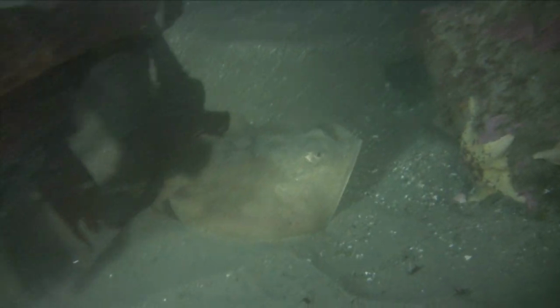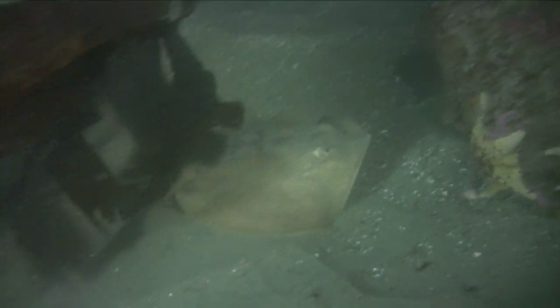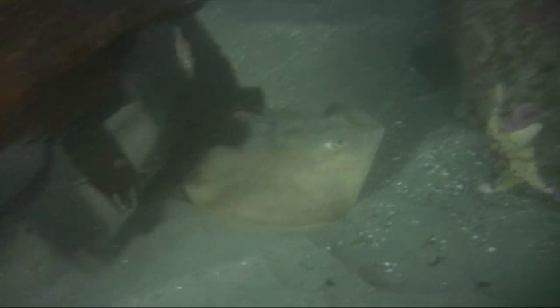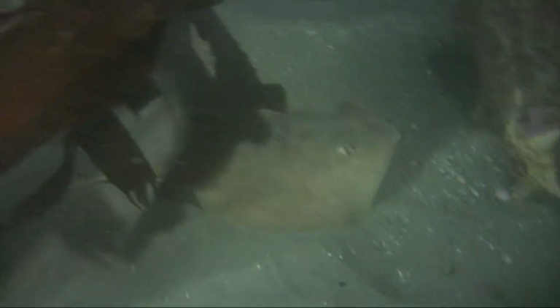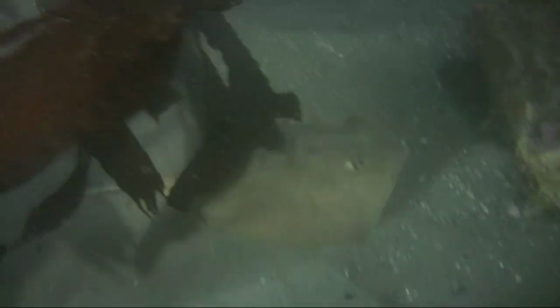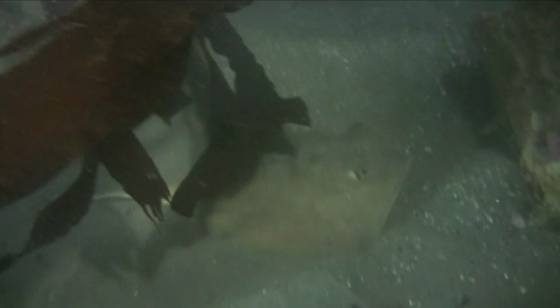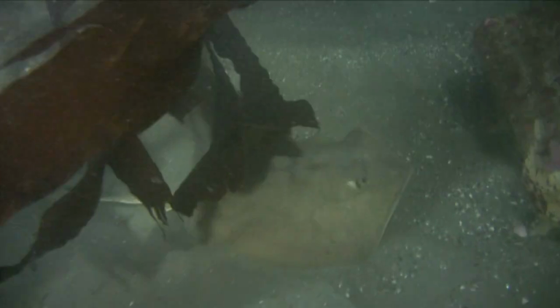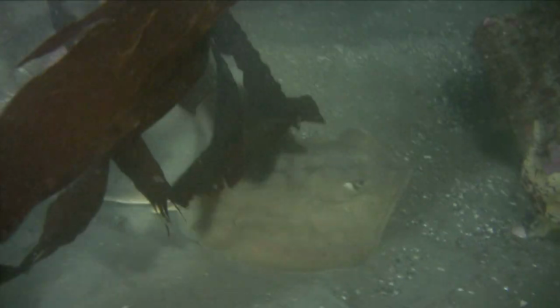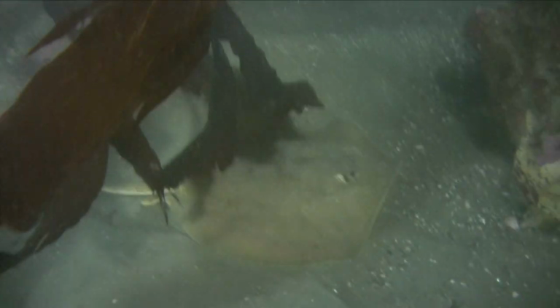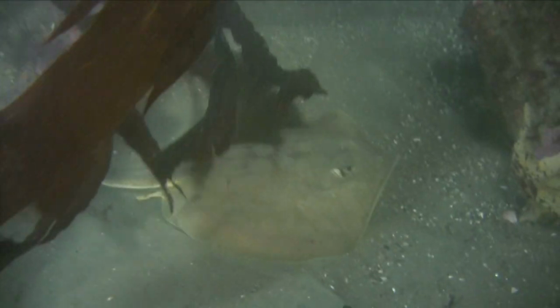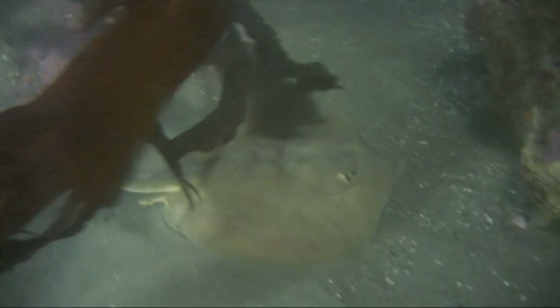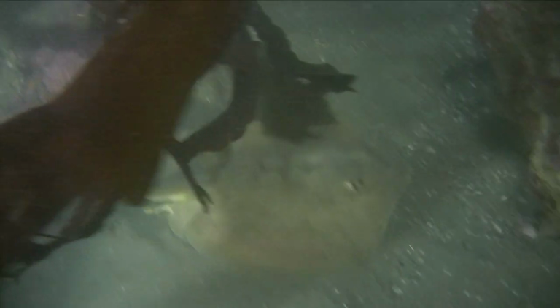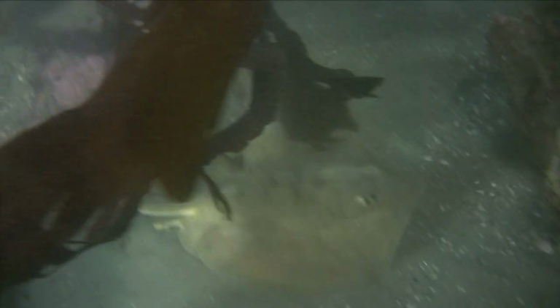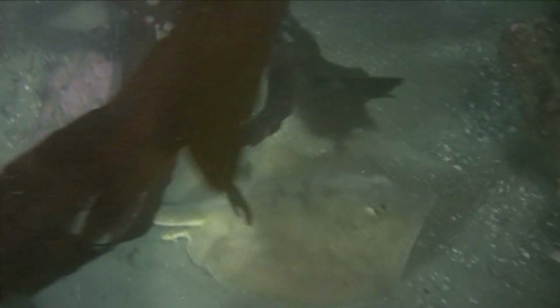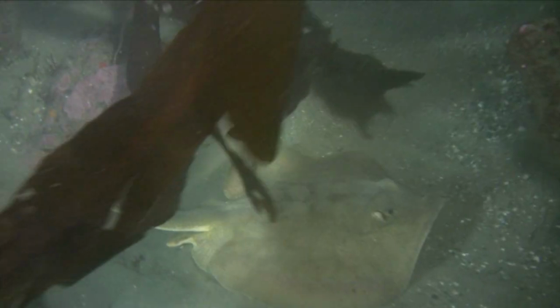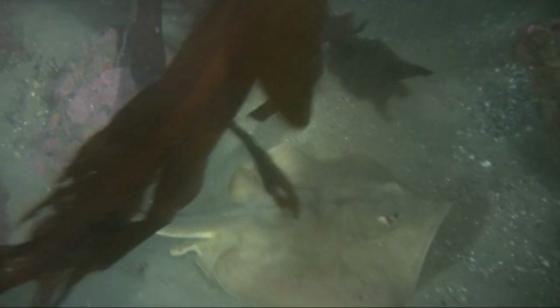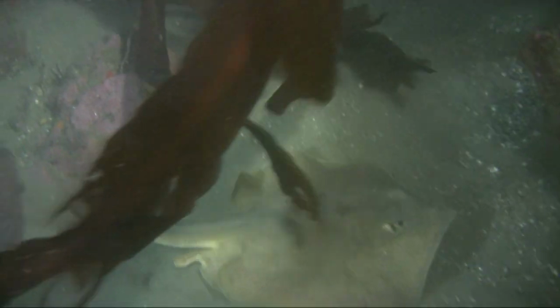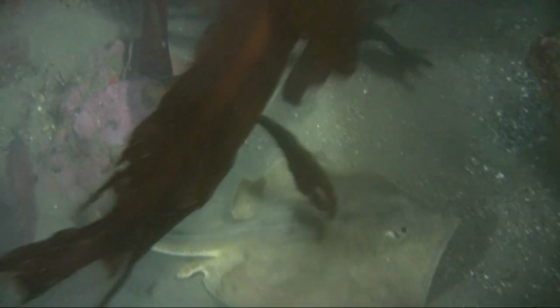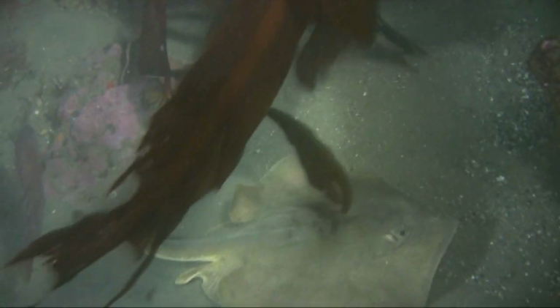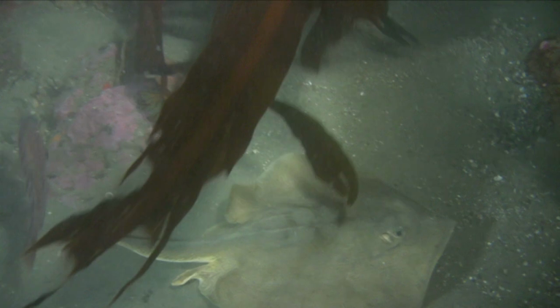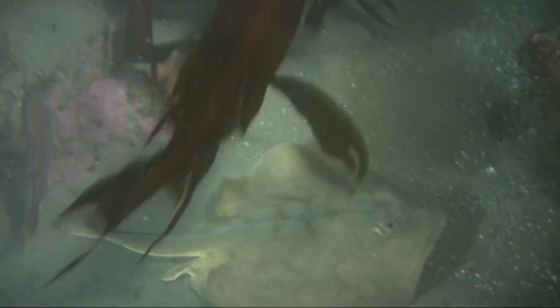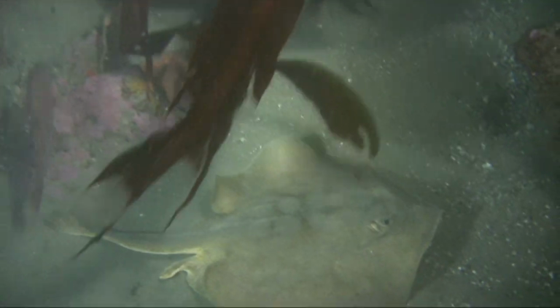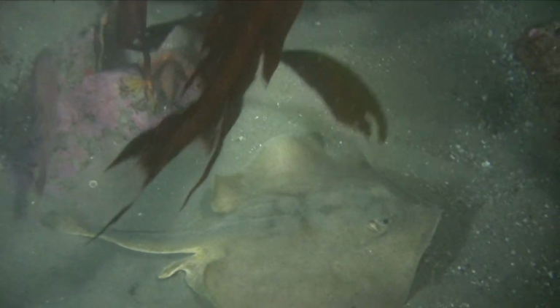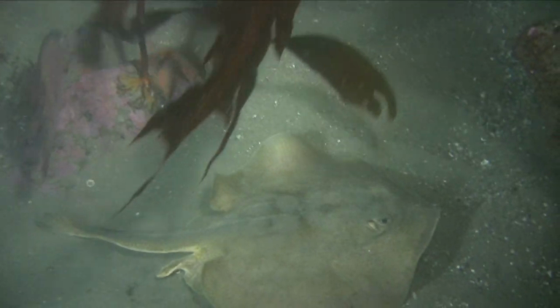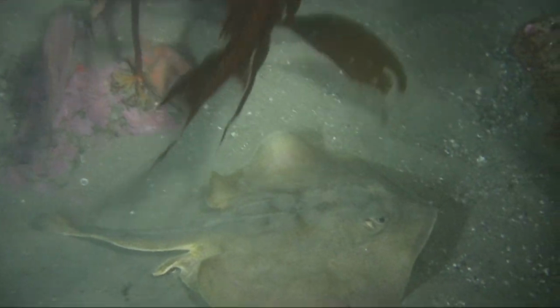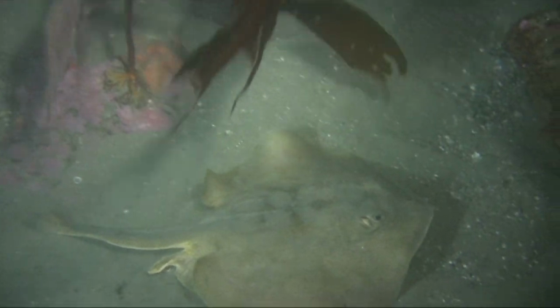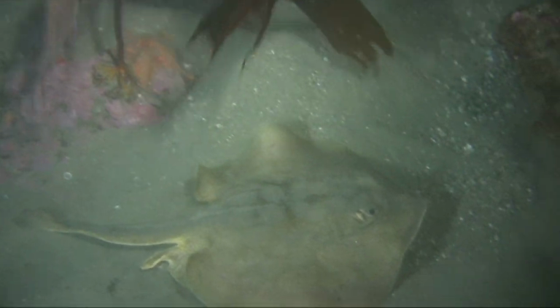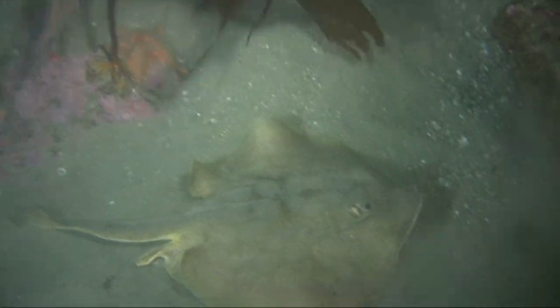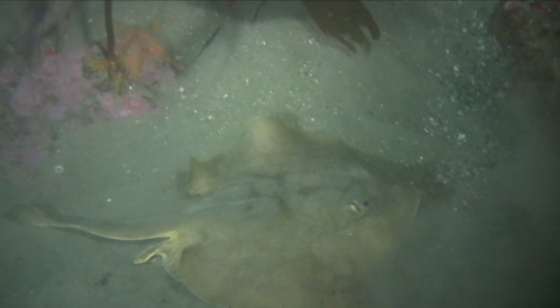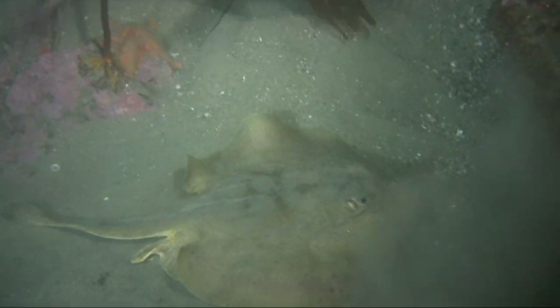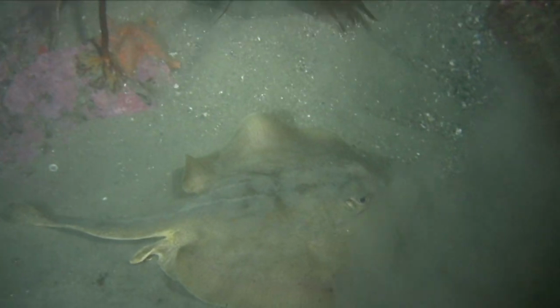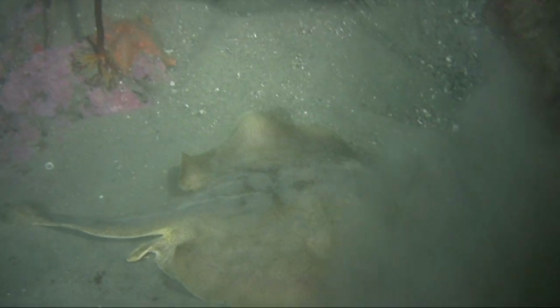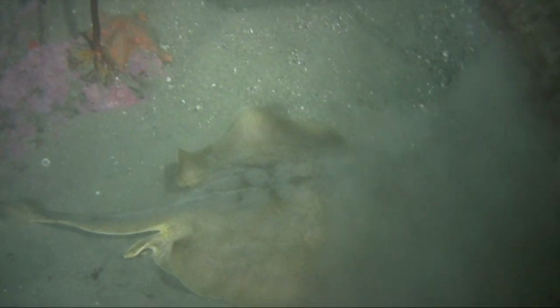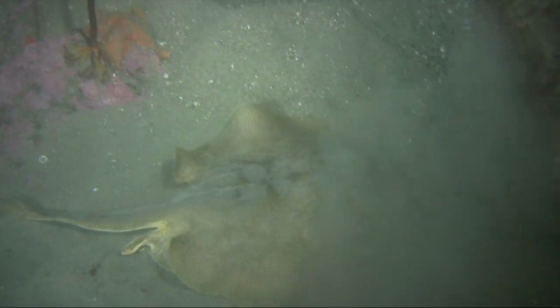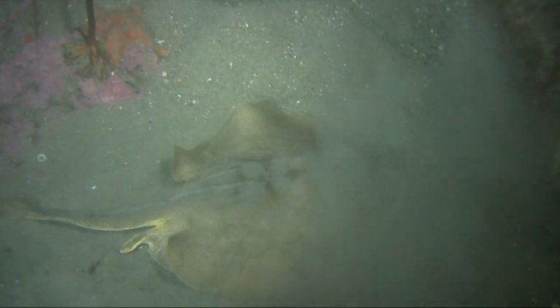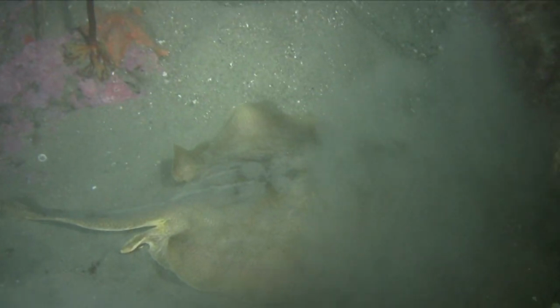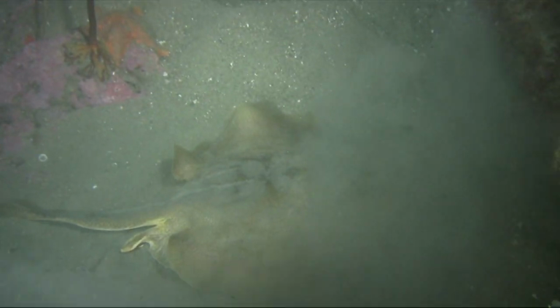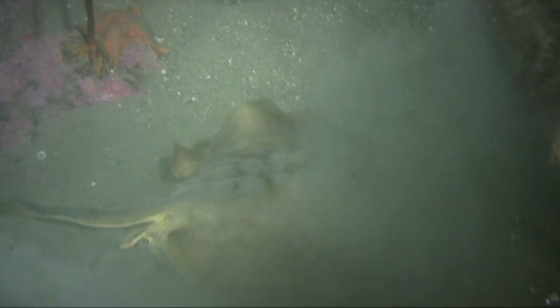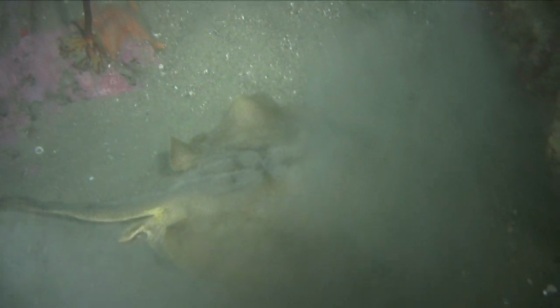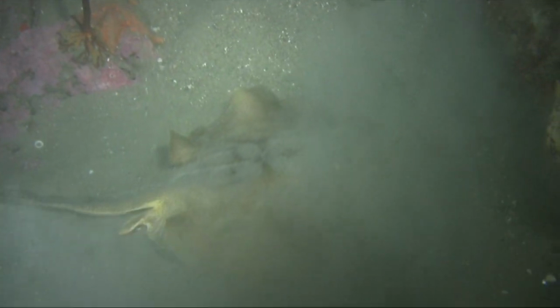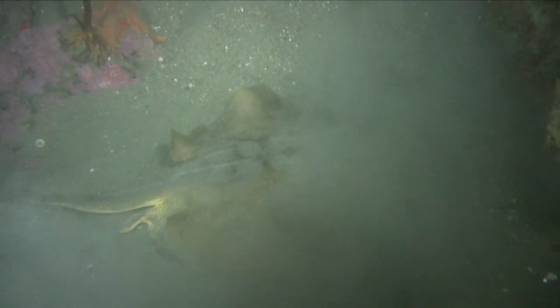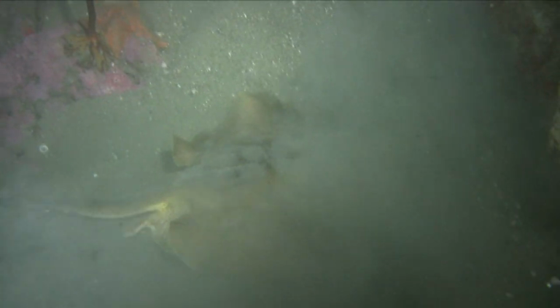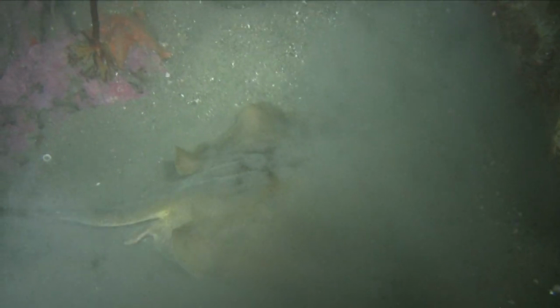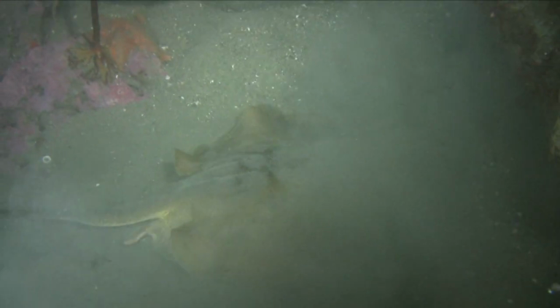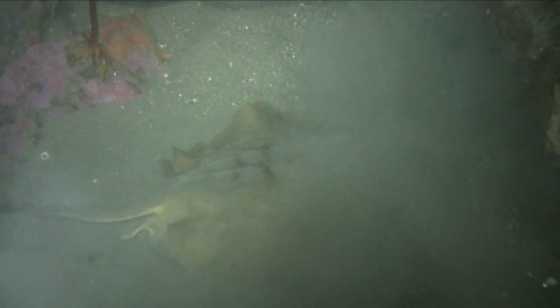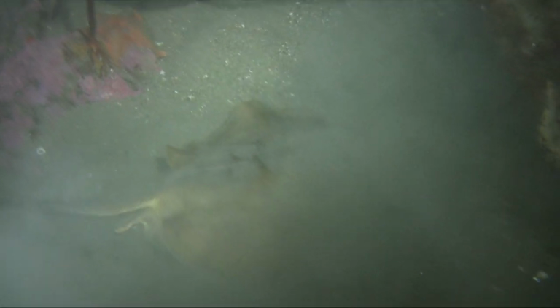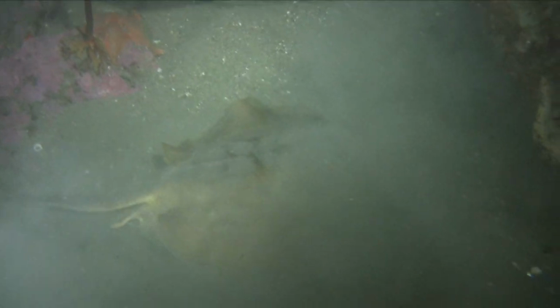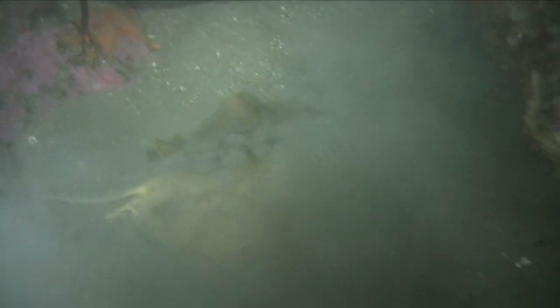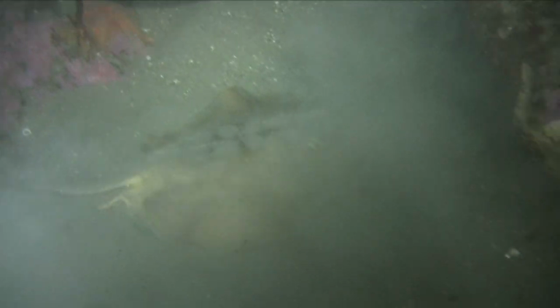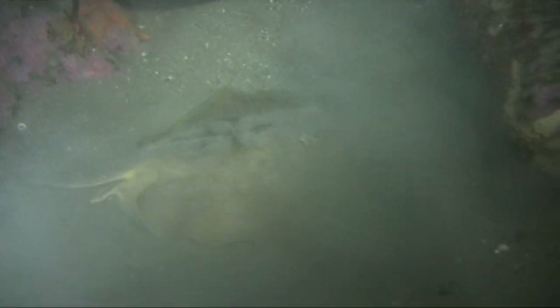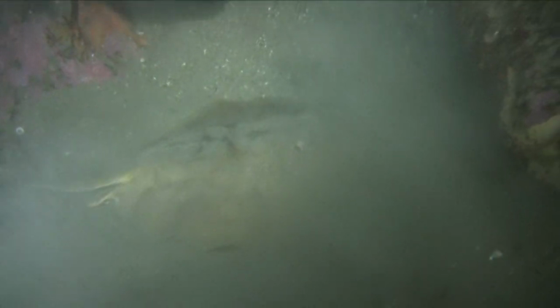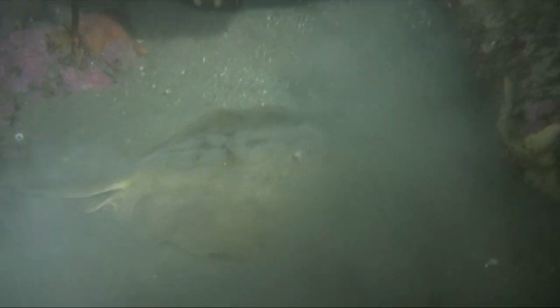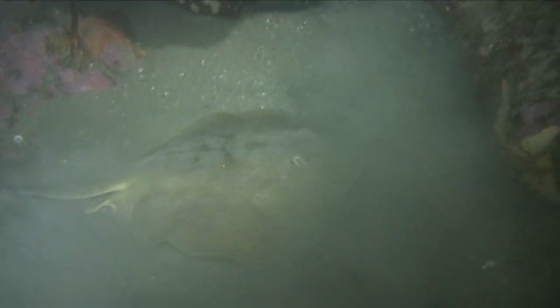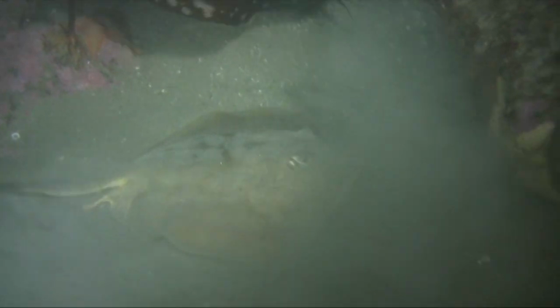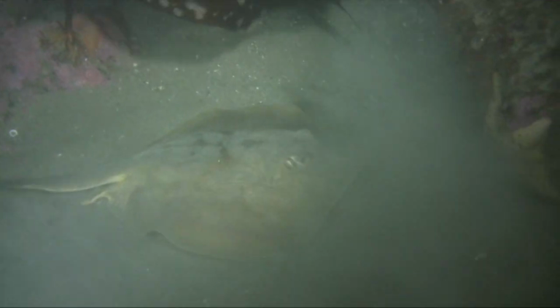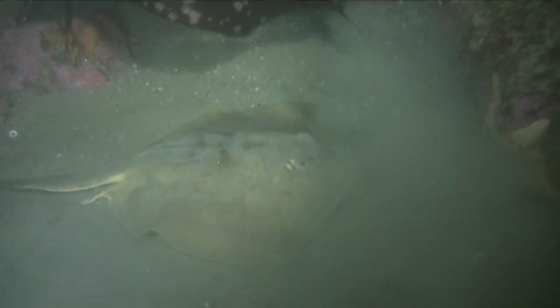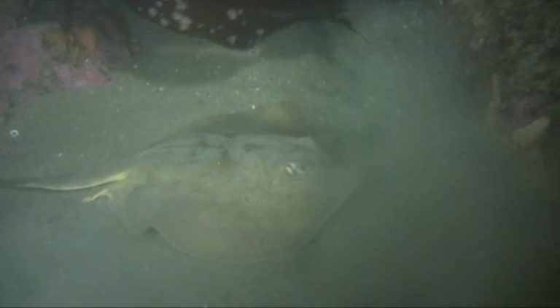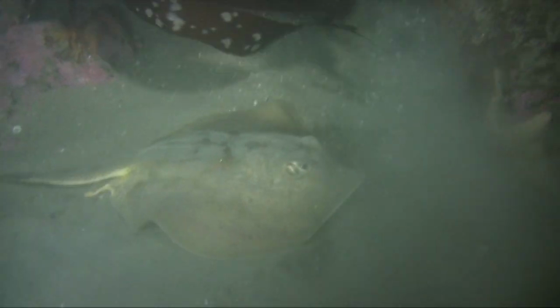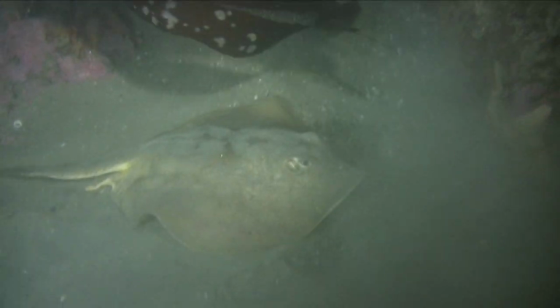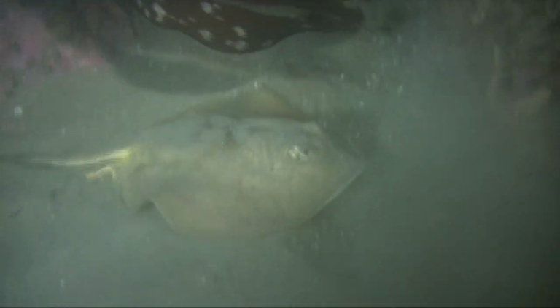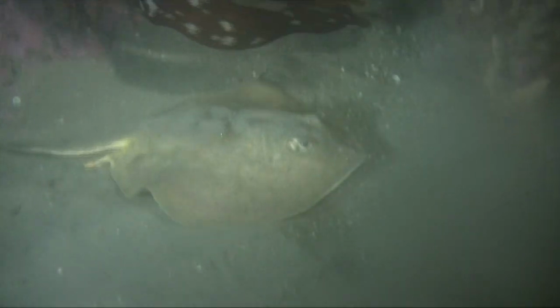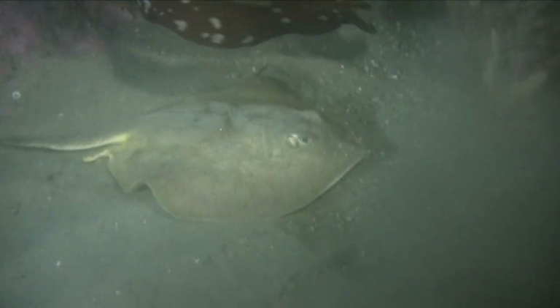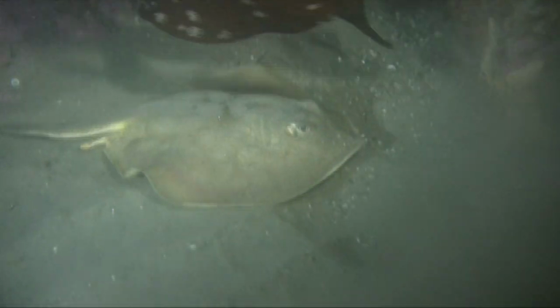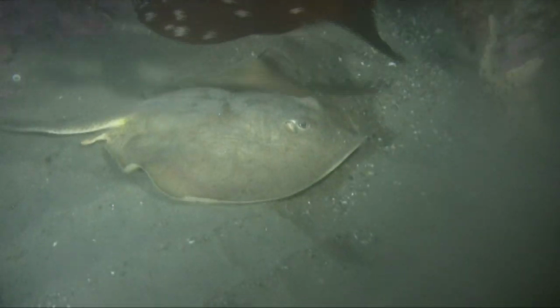While doing a night dive at Leo Carrillo State Beach, we came across this little guy. This is a round stingray.